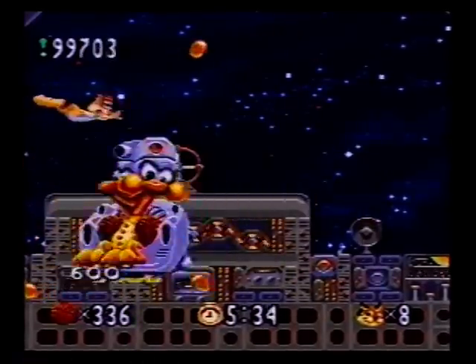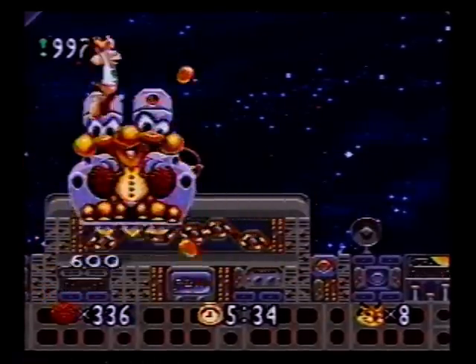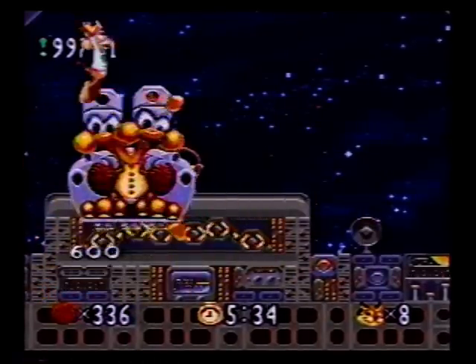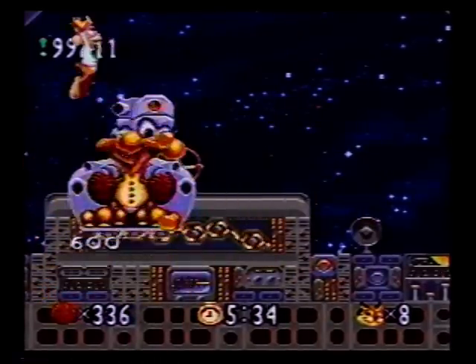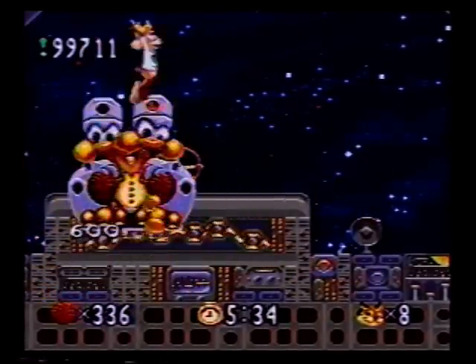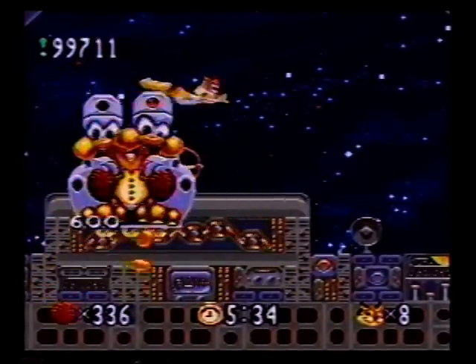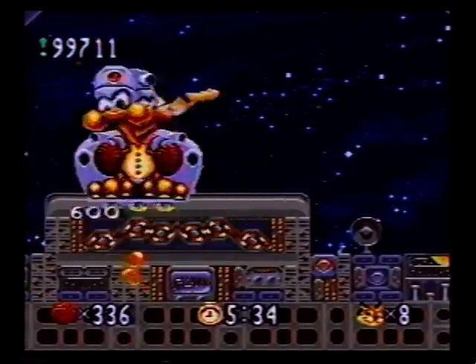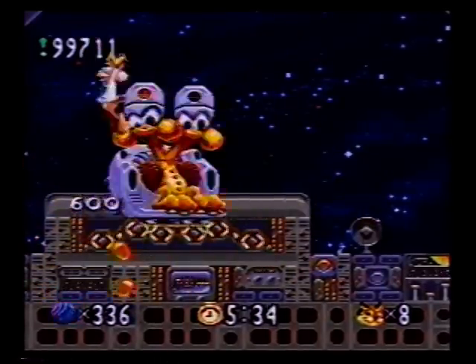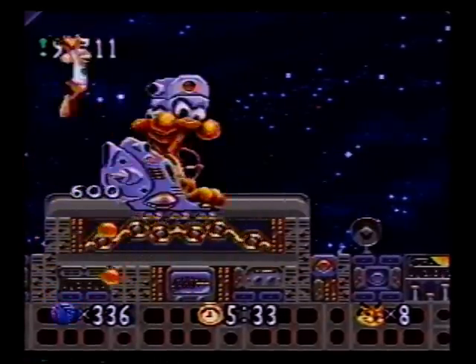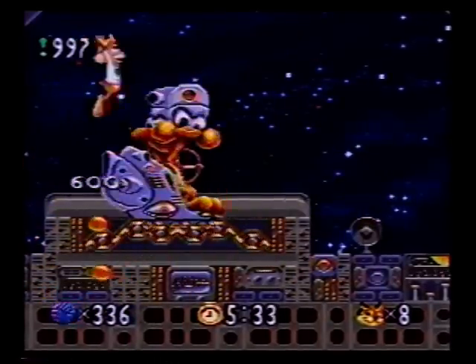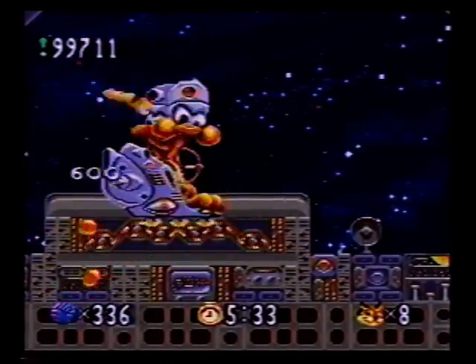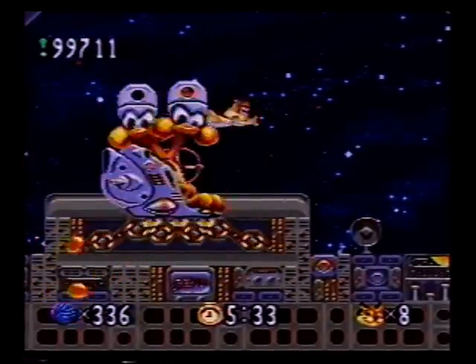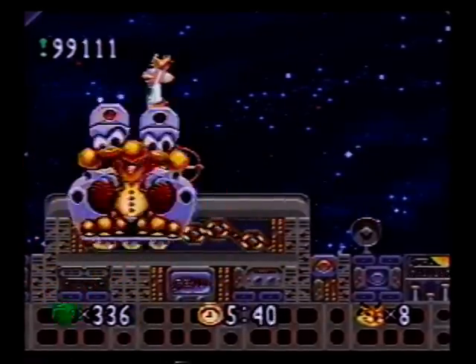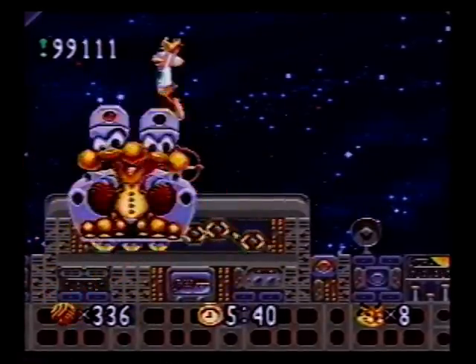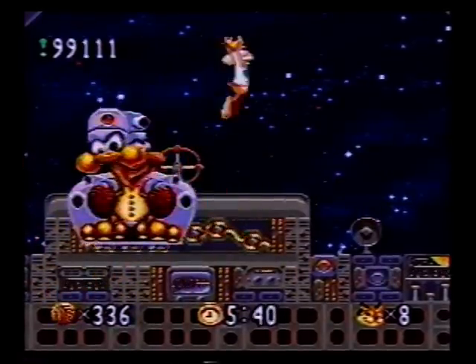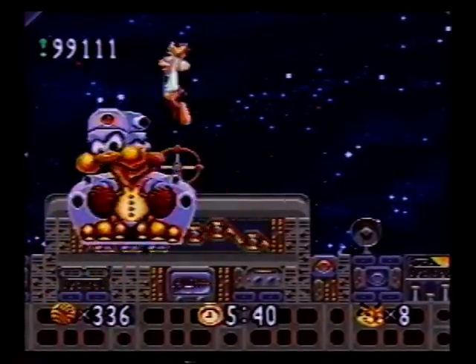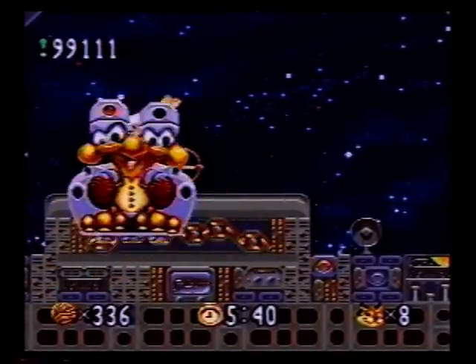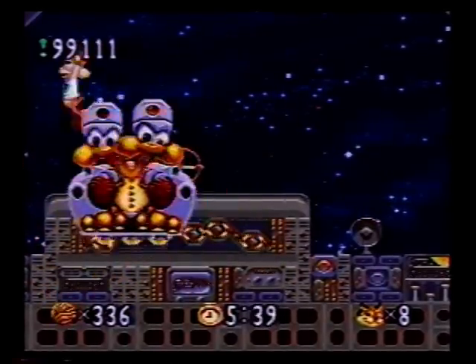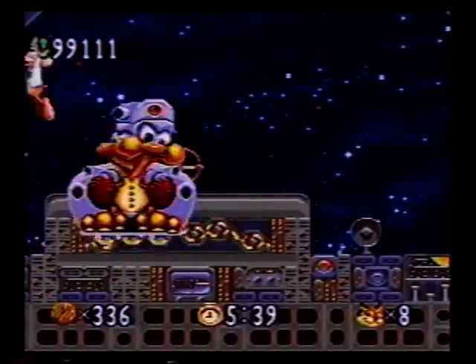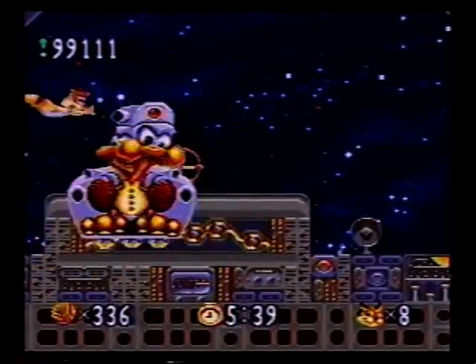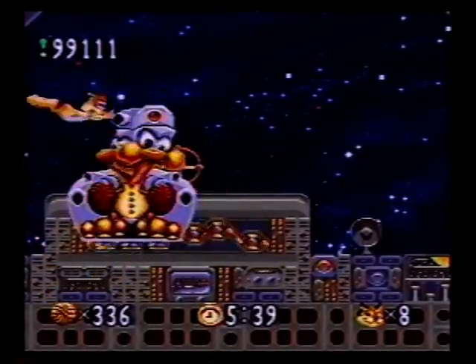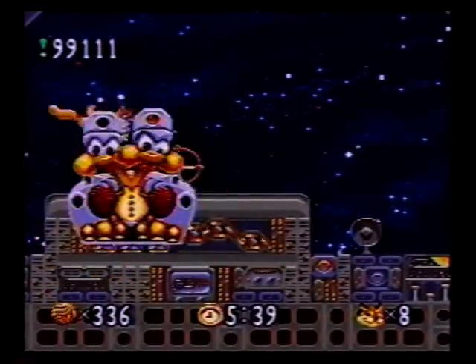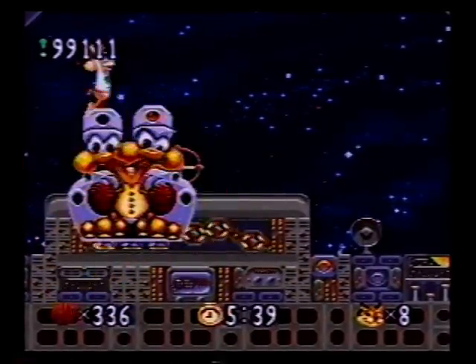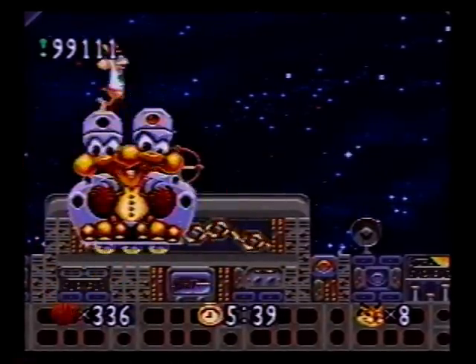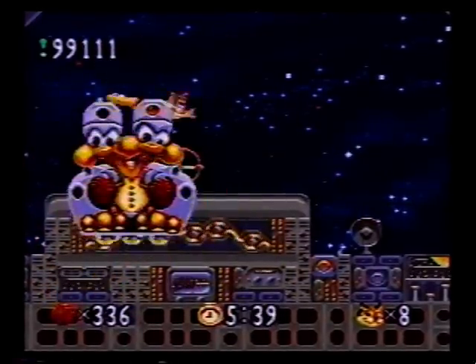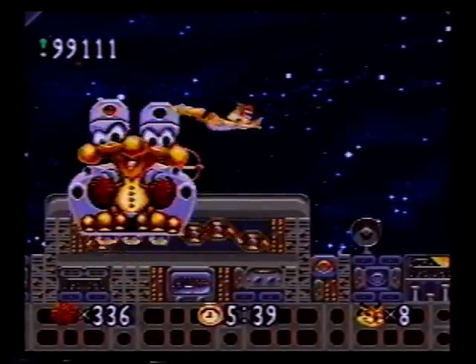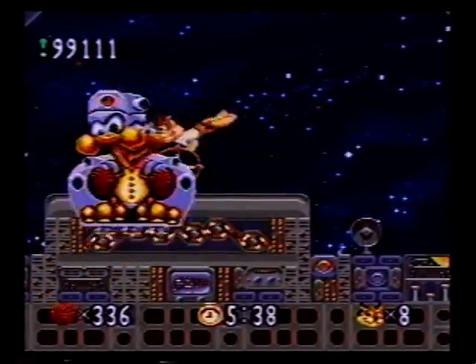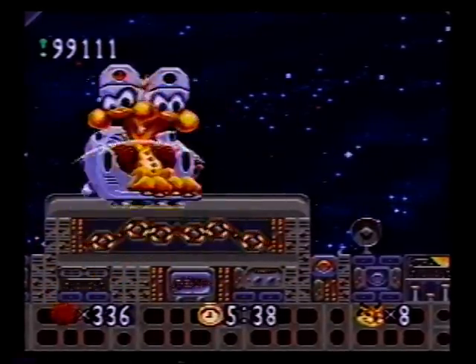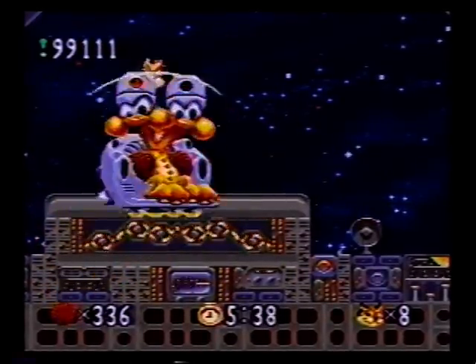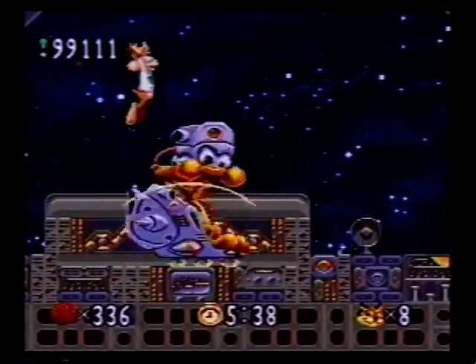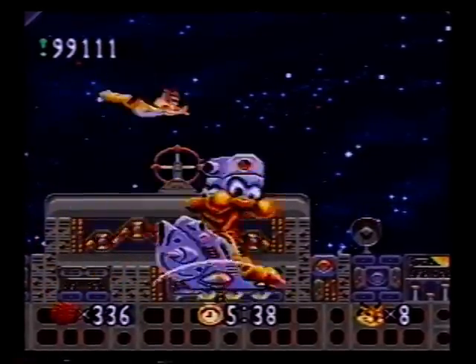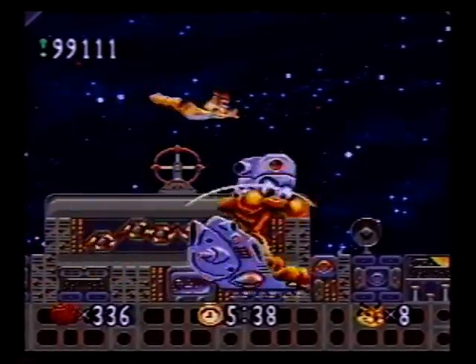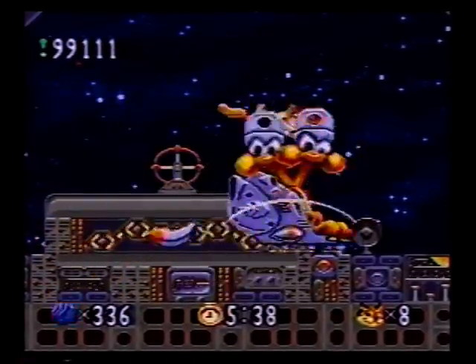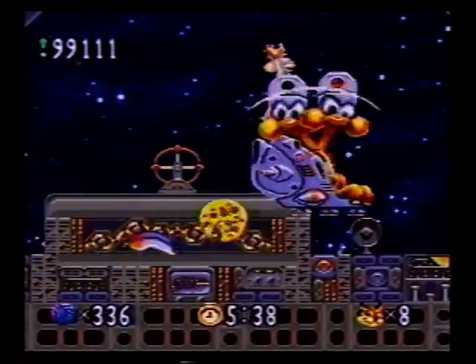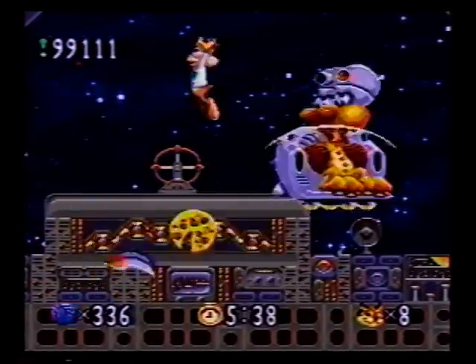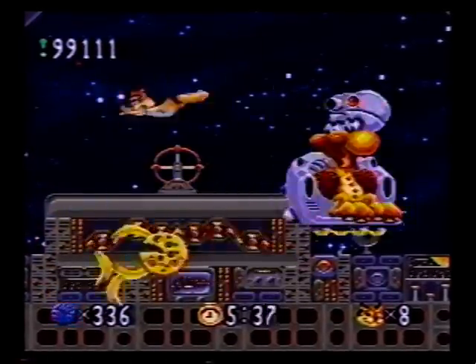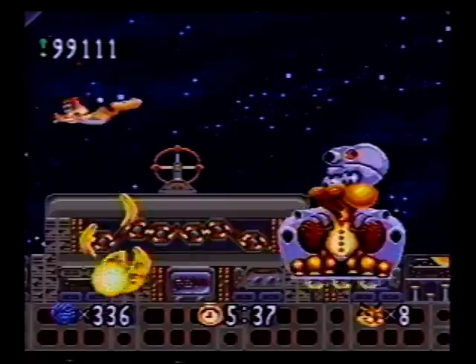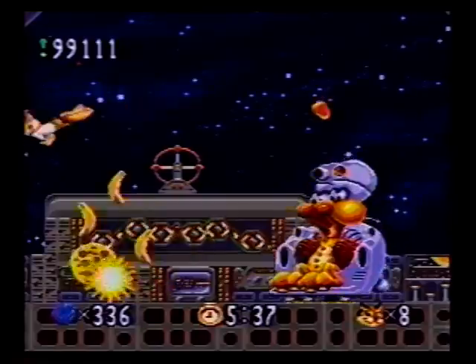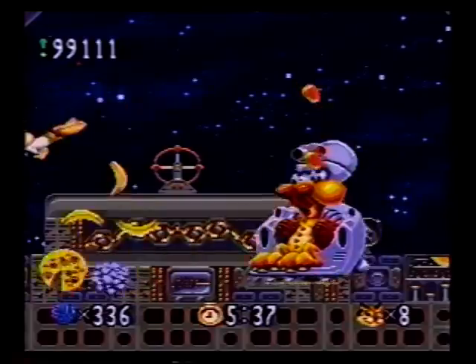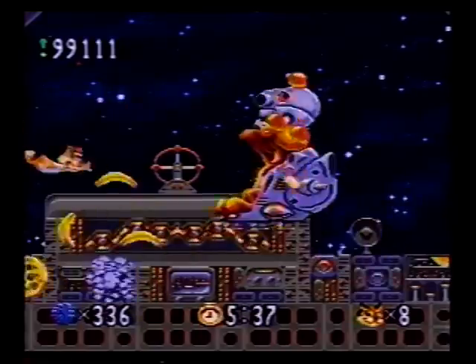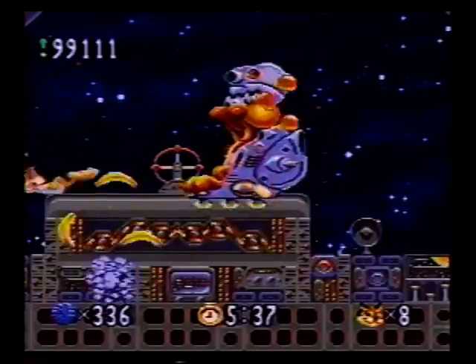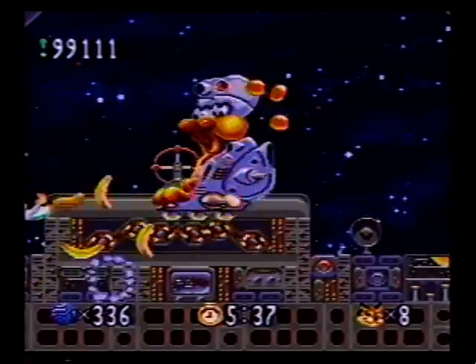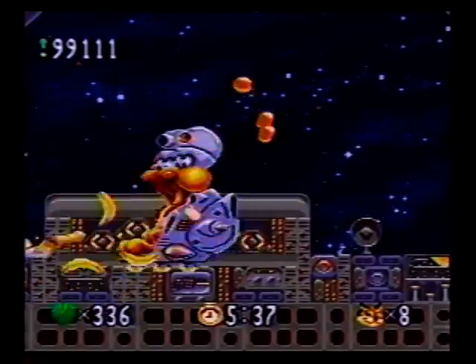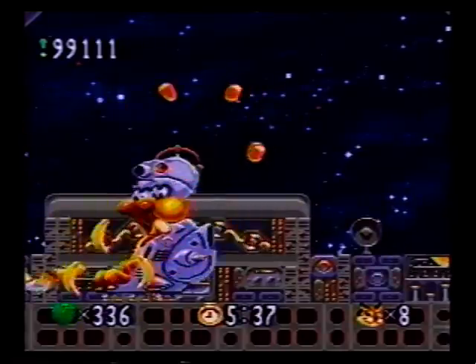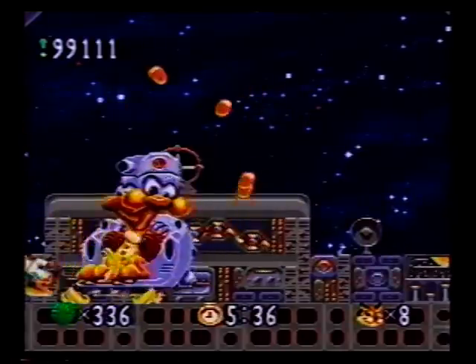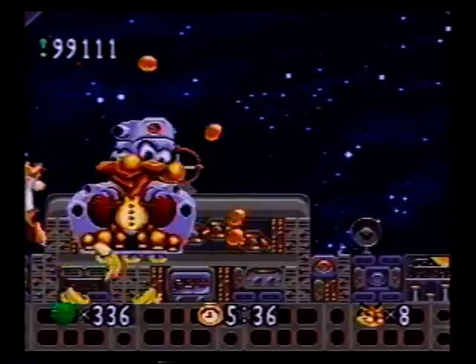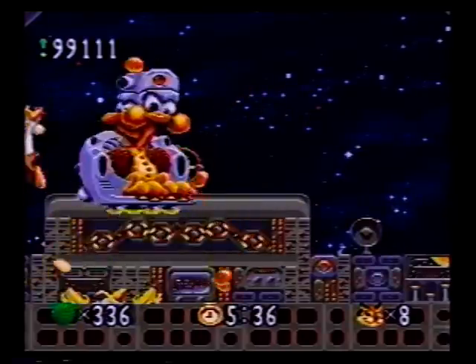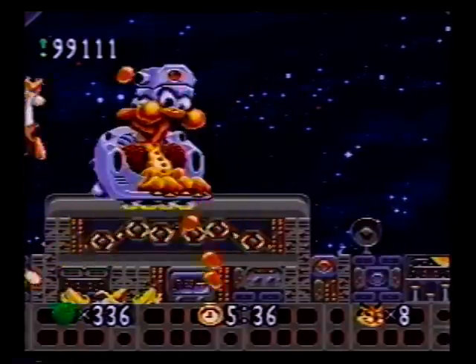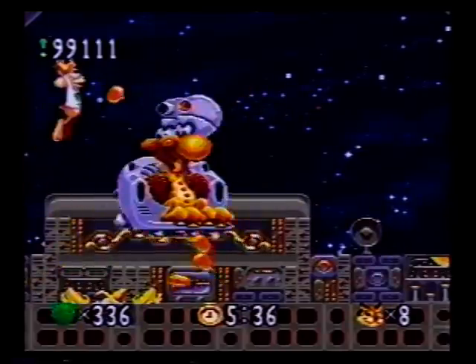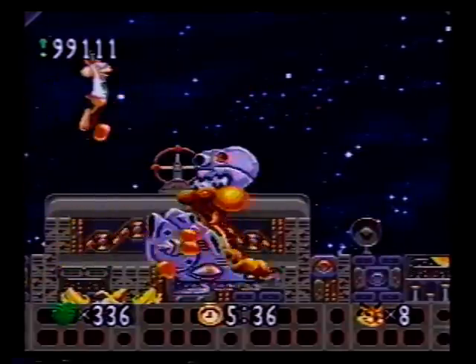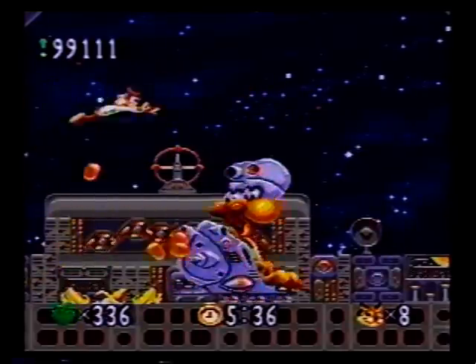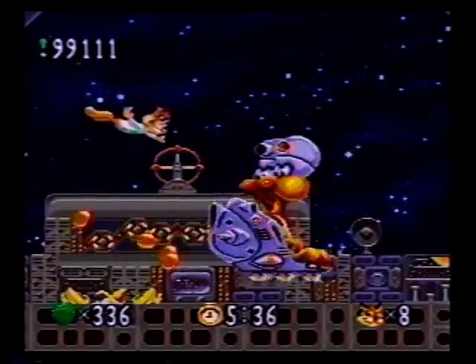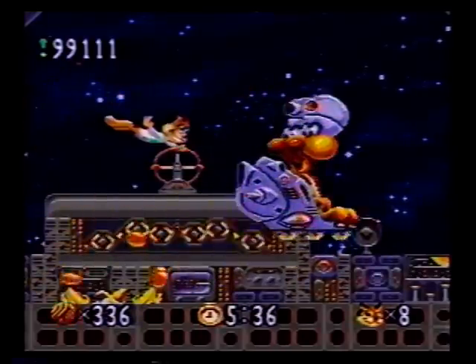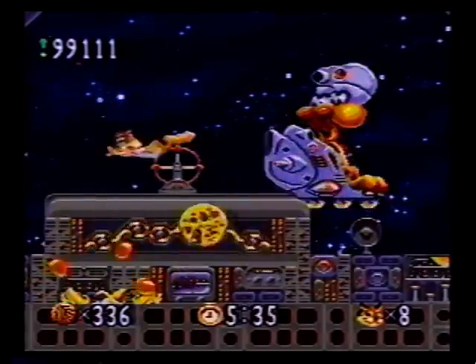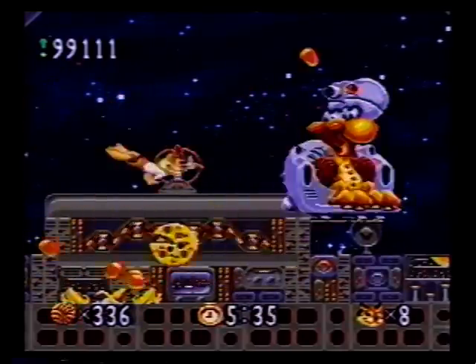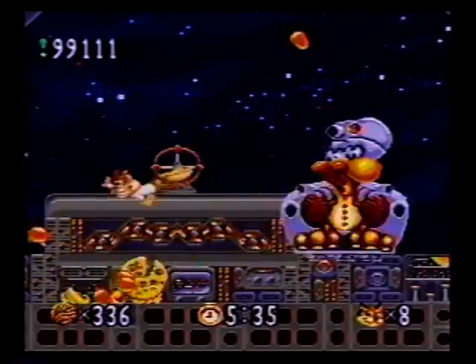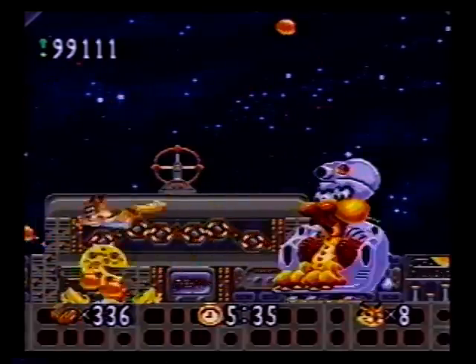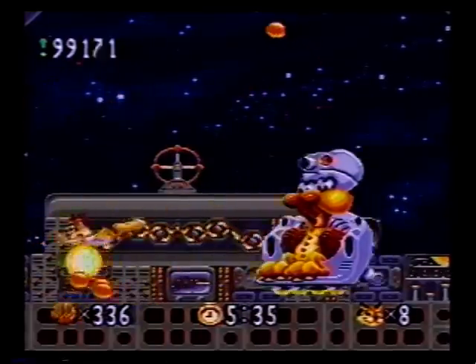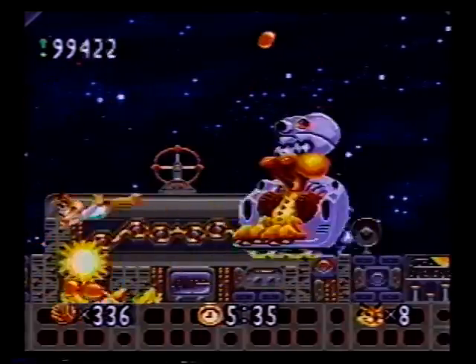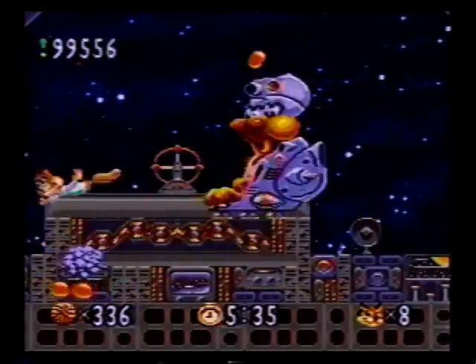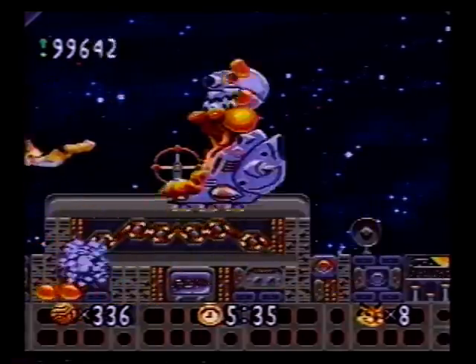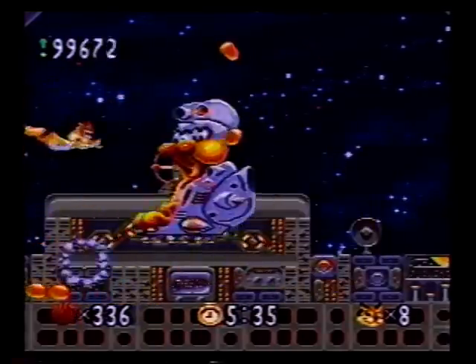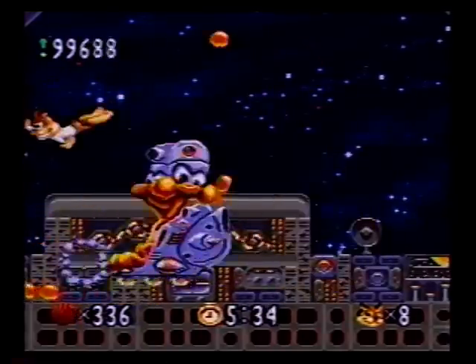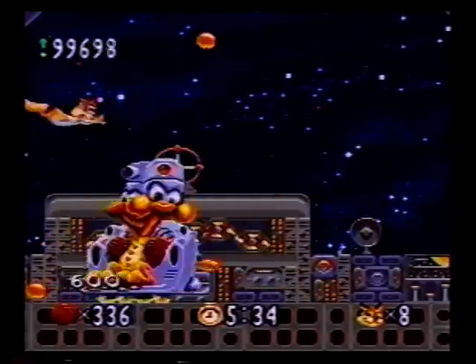Be sure to bounce off any cheese wheels that may appear, since they give you a big boost up to the Woolies' heads so you can start bopping them again.